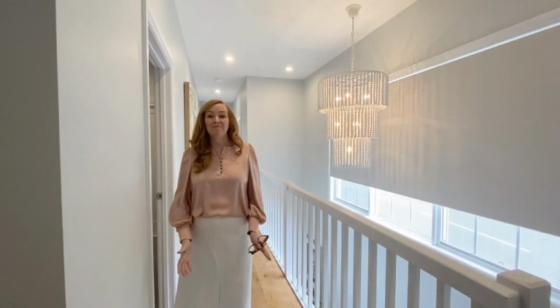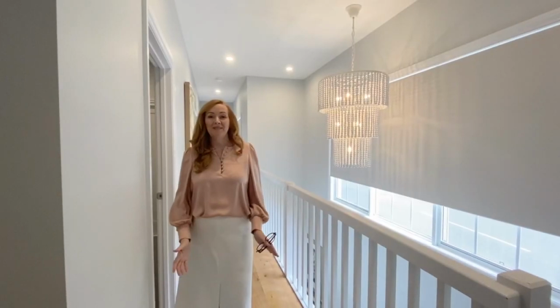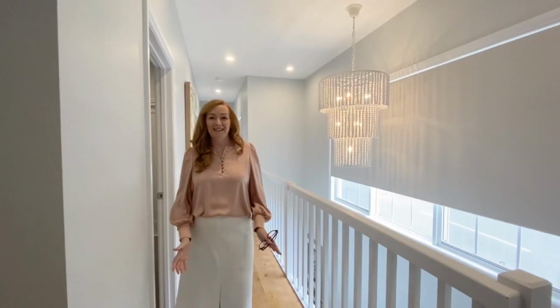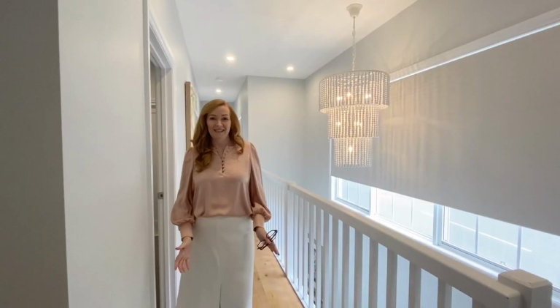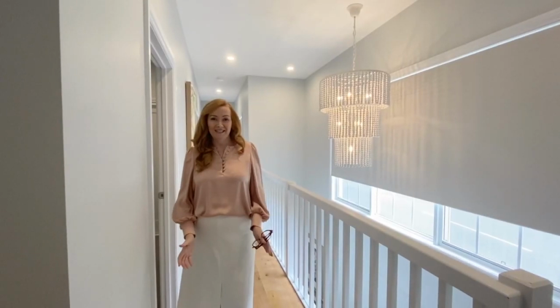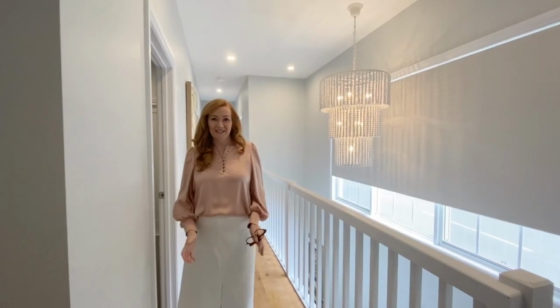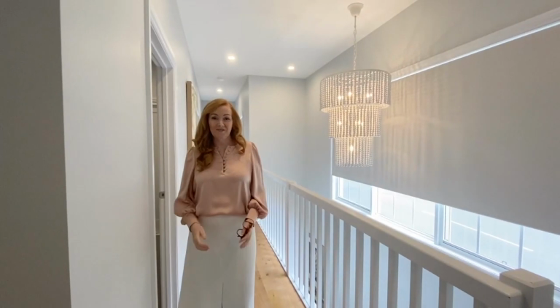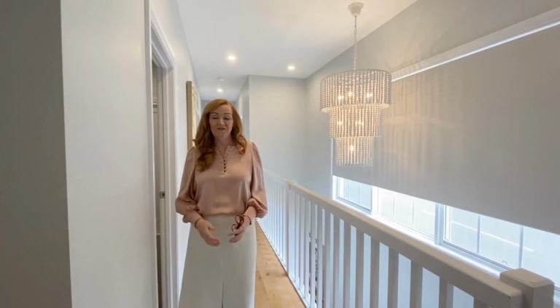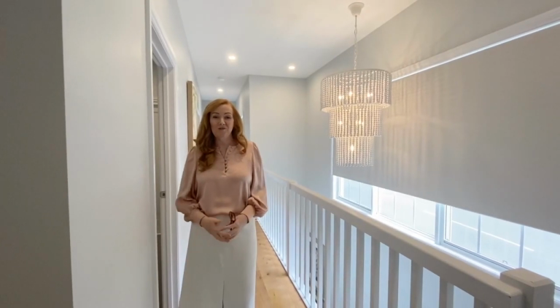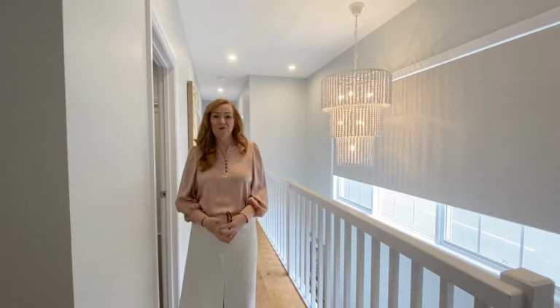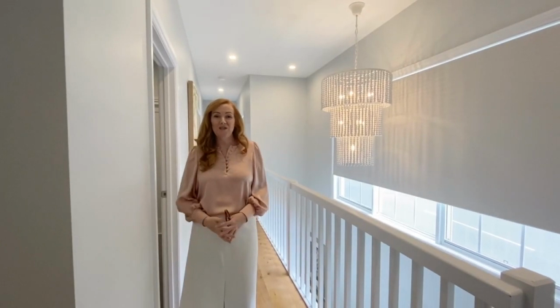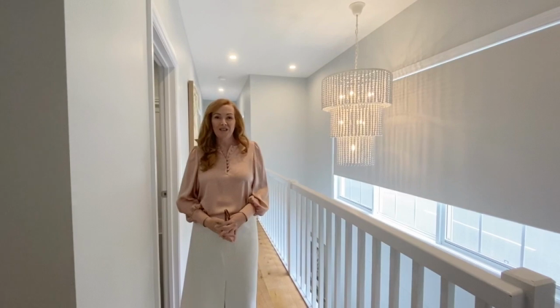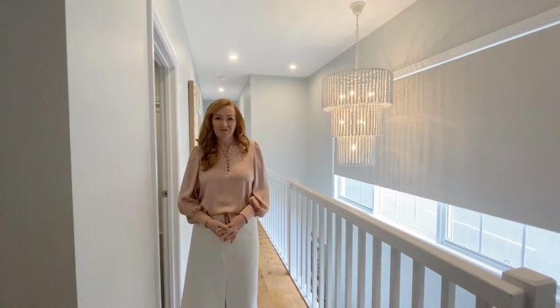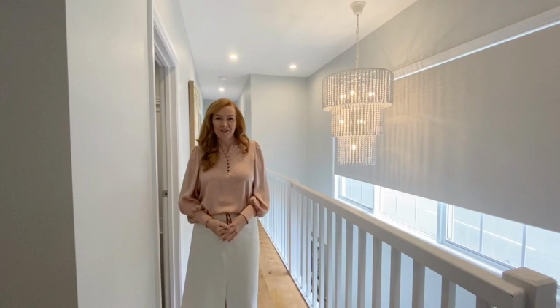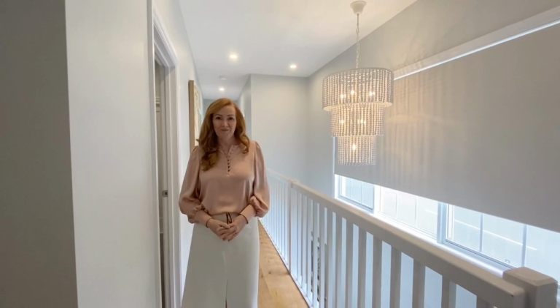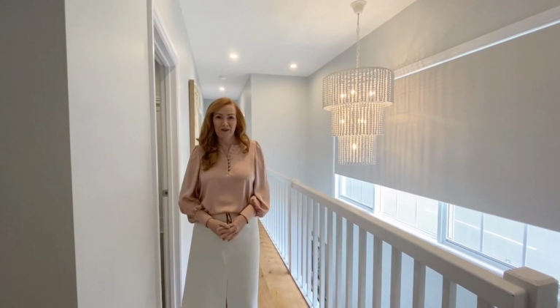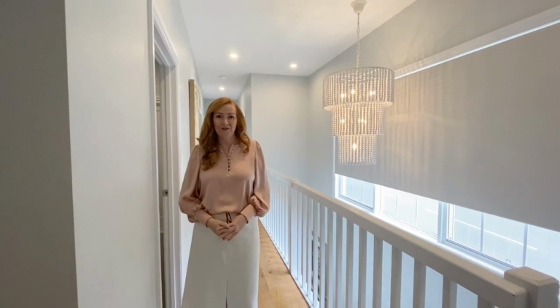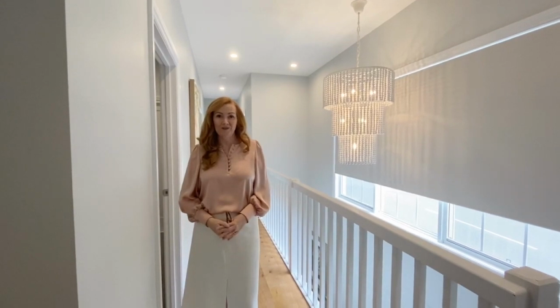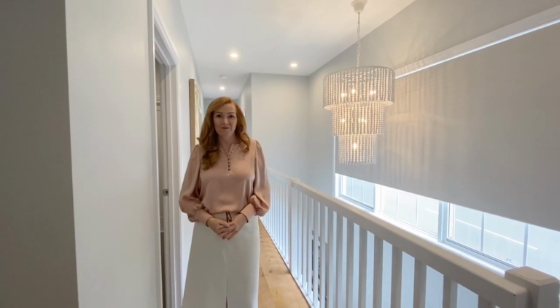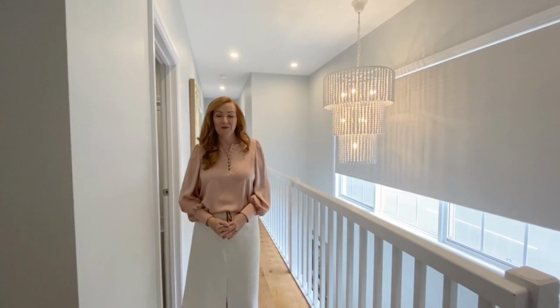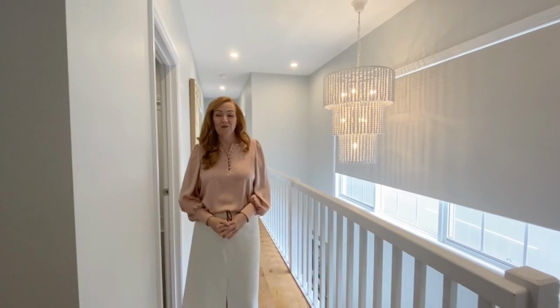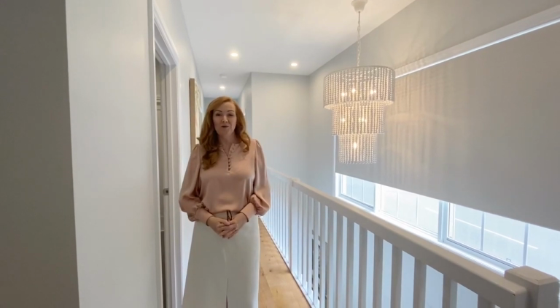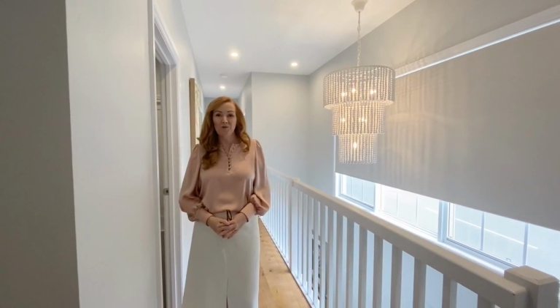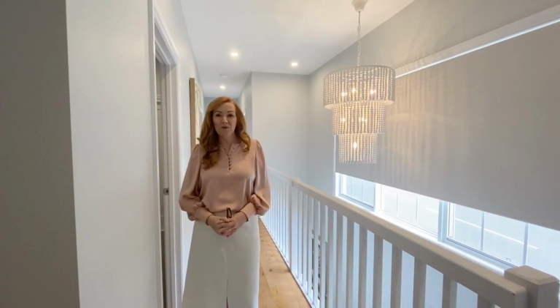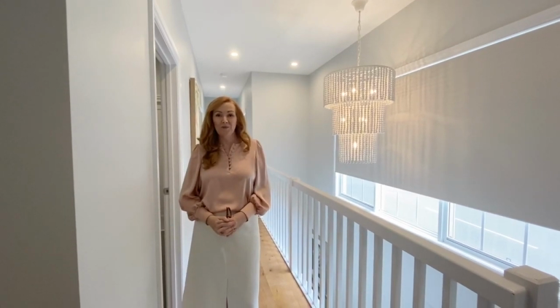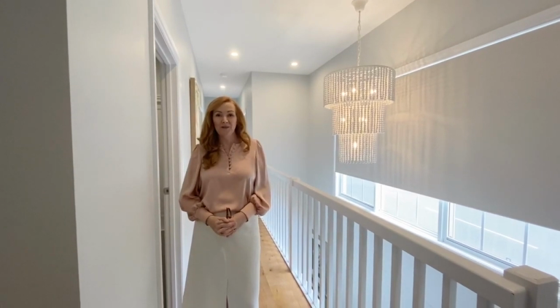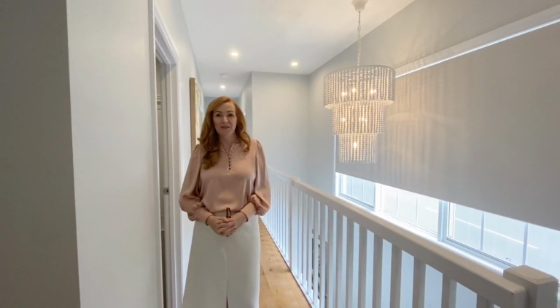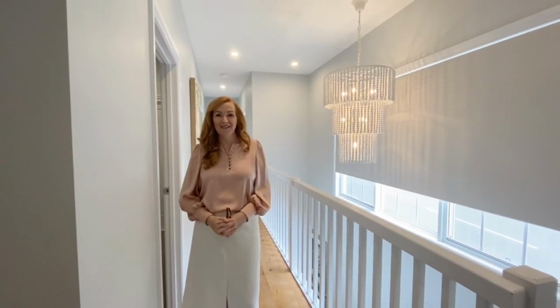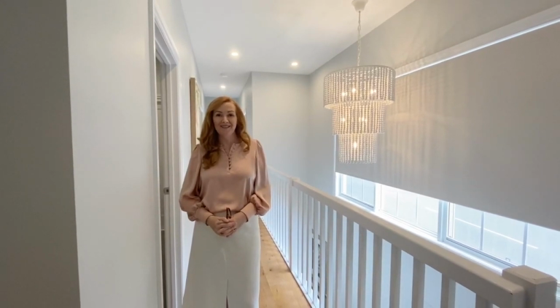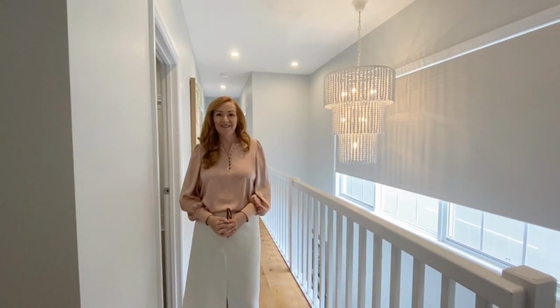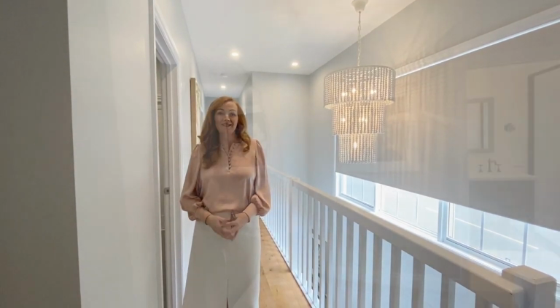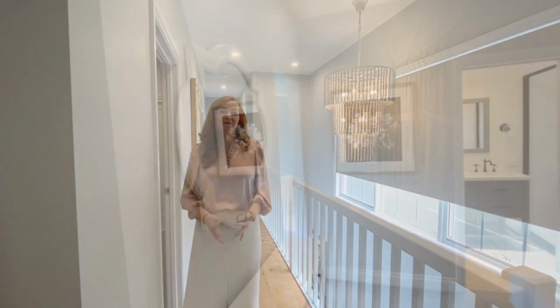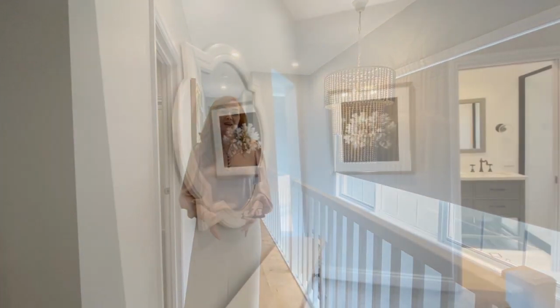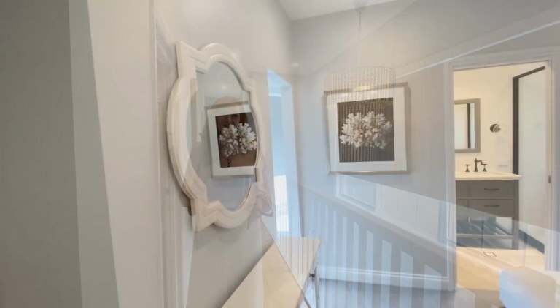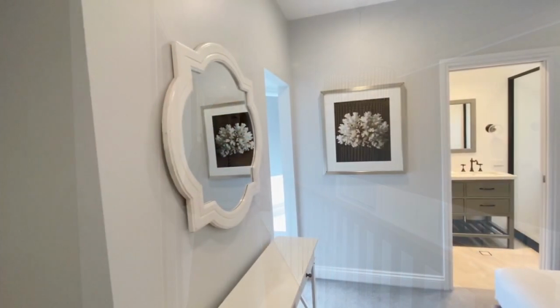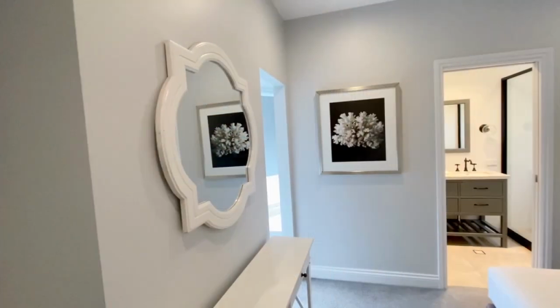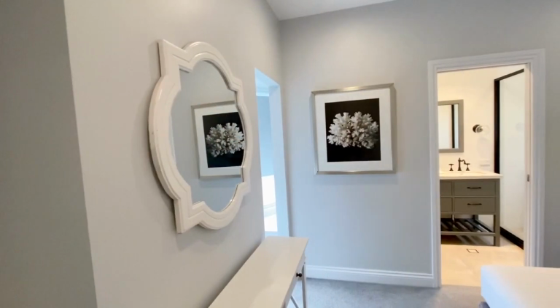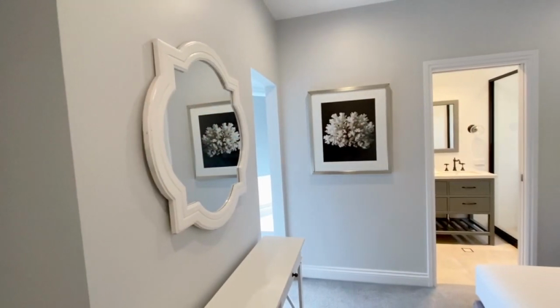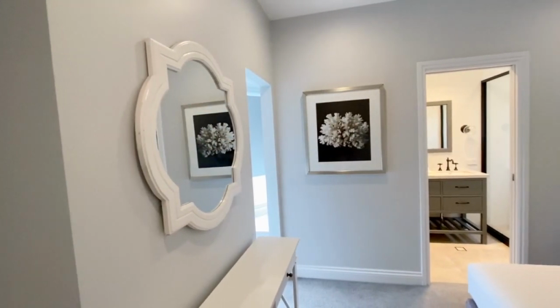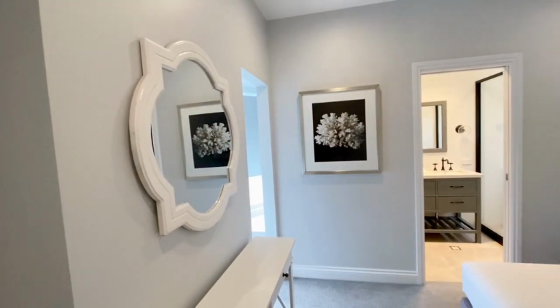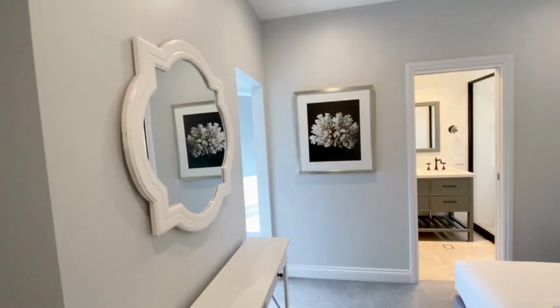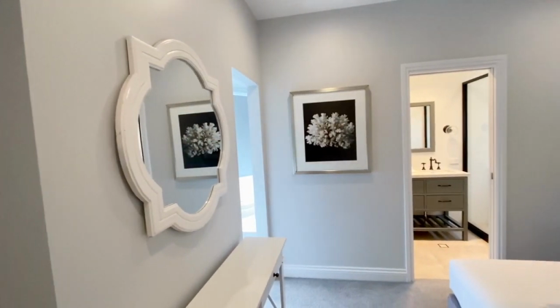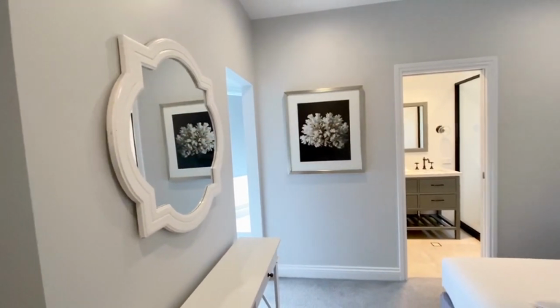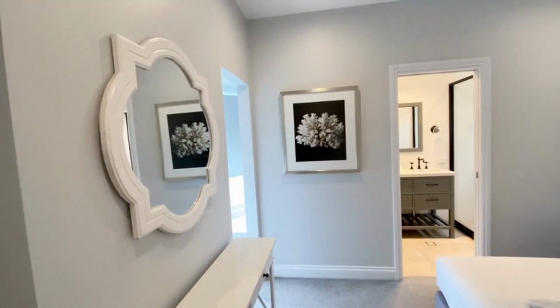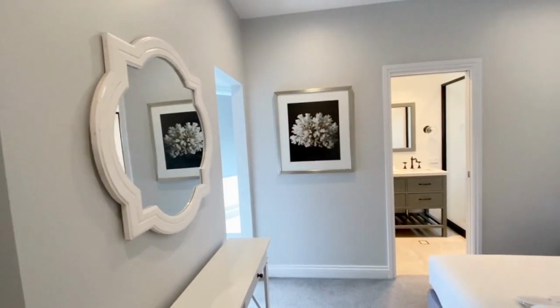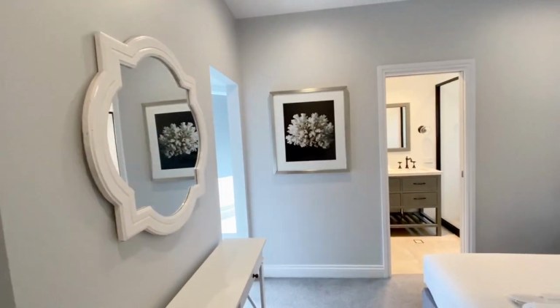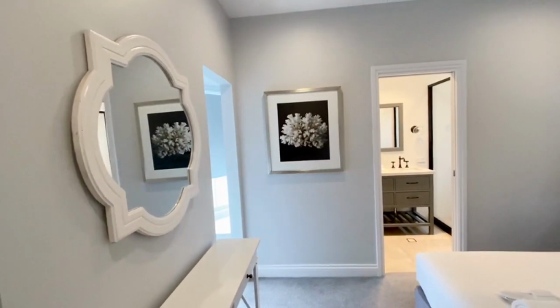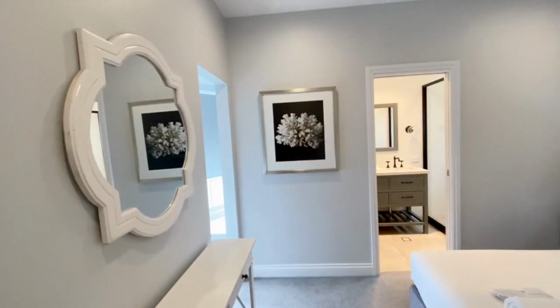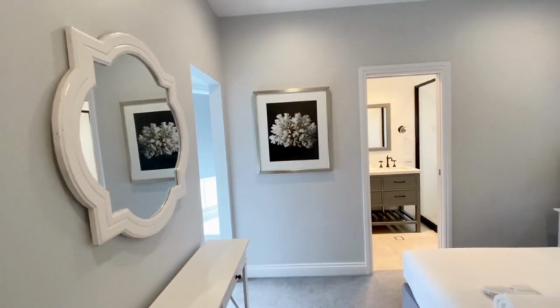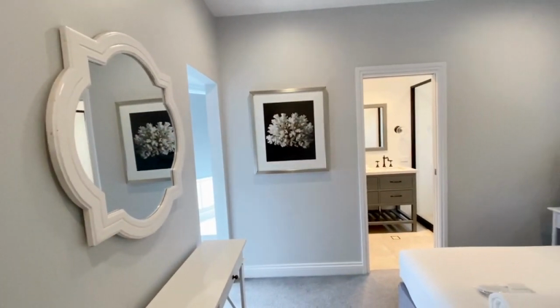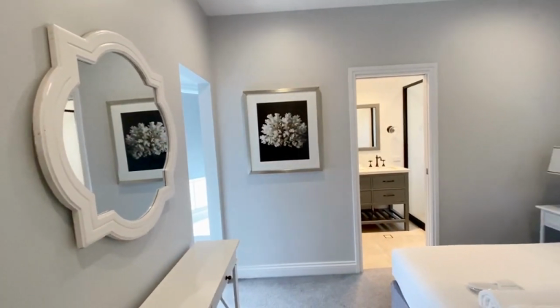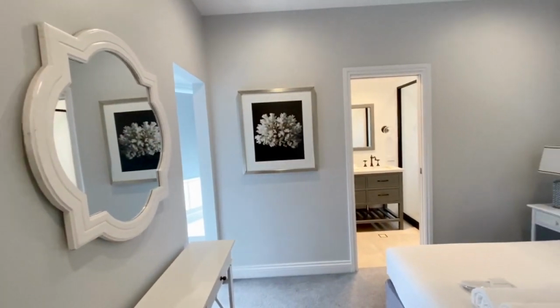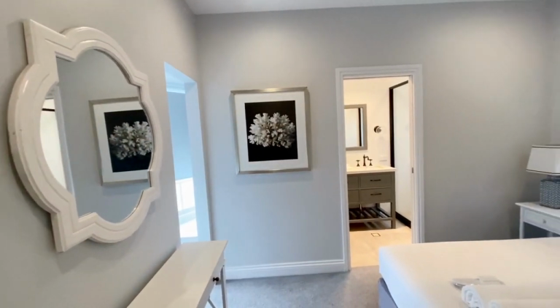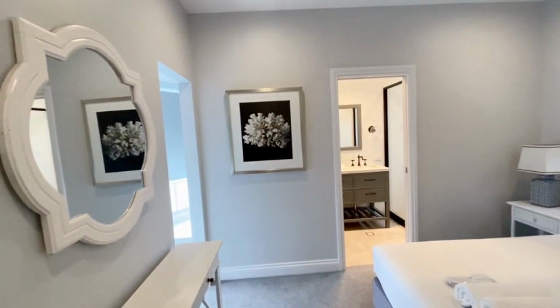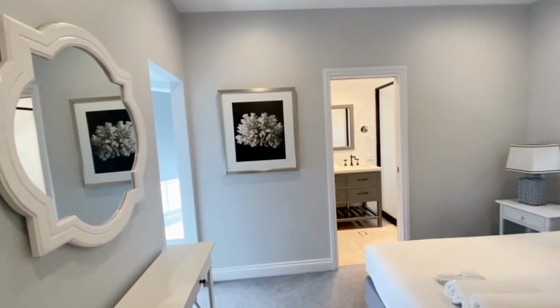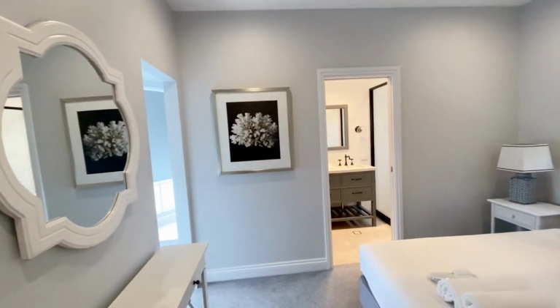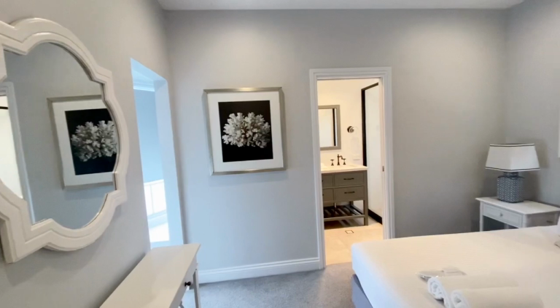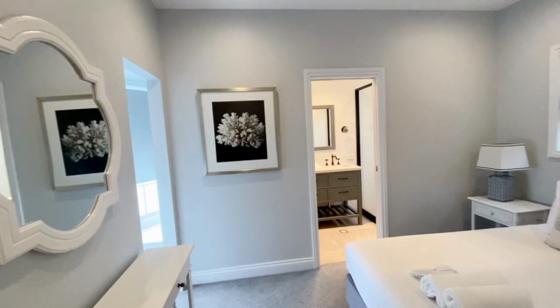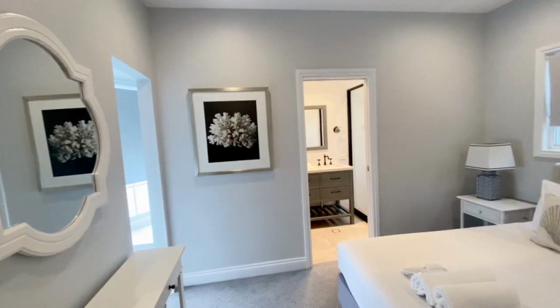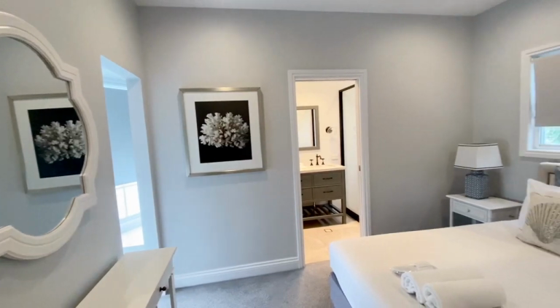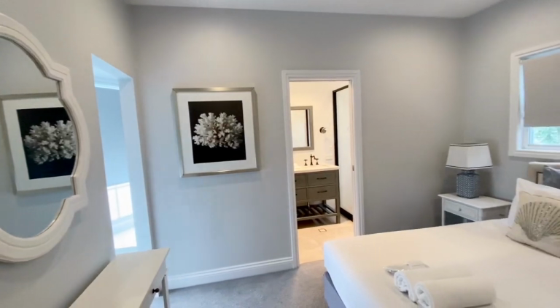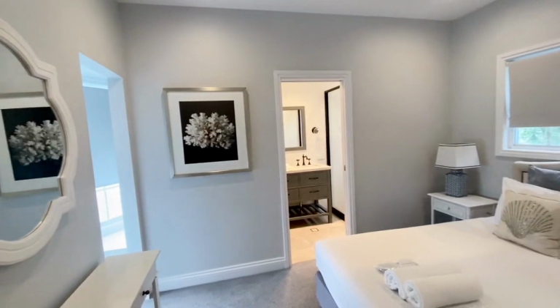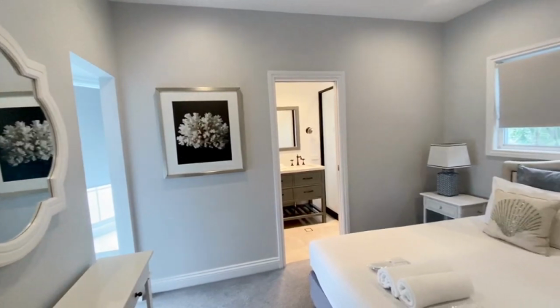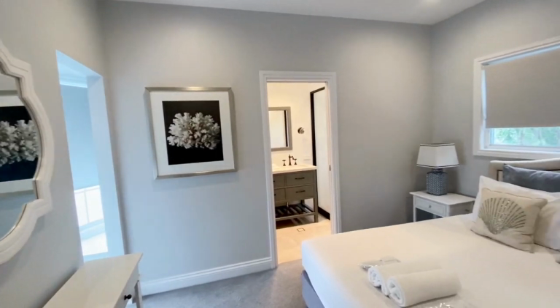Upstairs there's four generous bedrooms, all with built-ins. The master of course has a walk-in robe and a luxurious en suite.